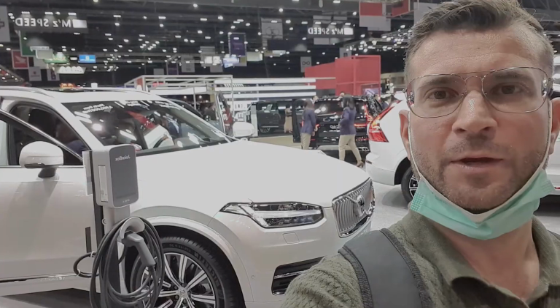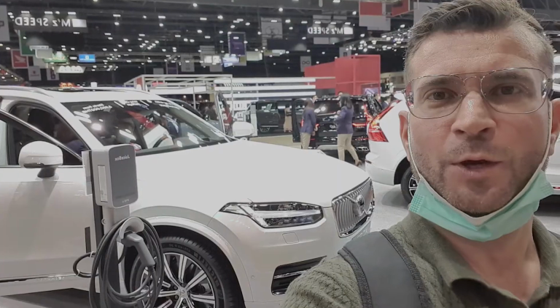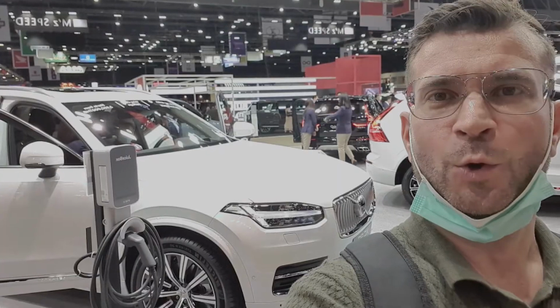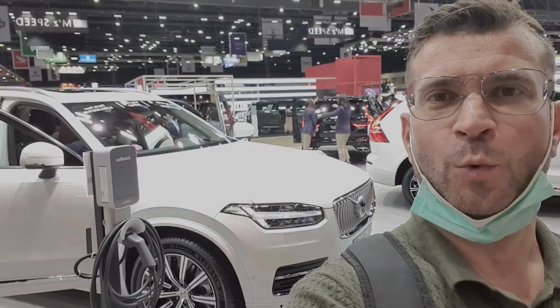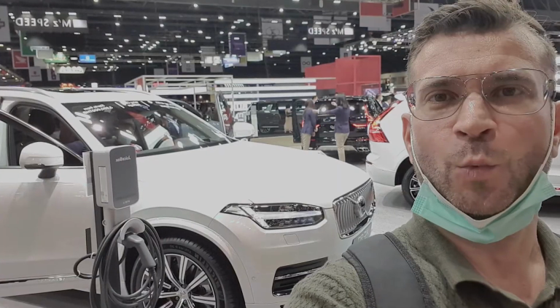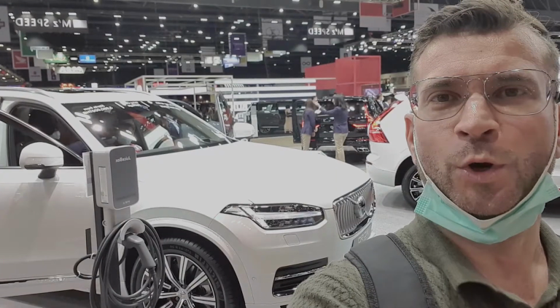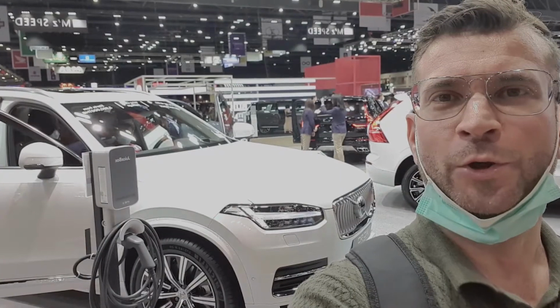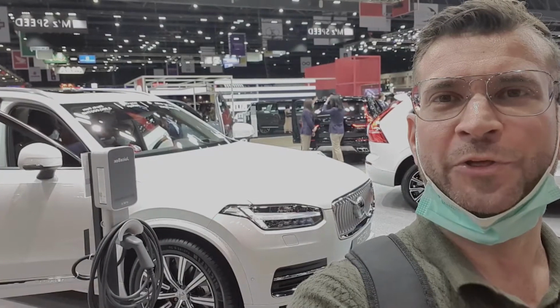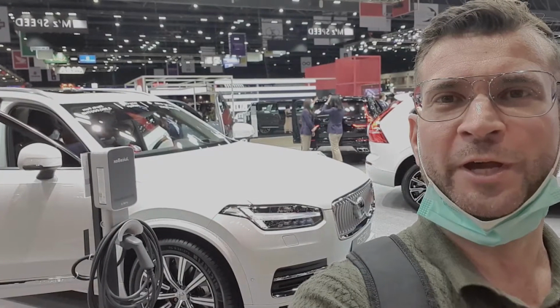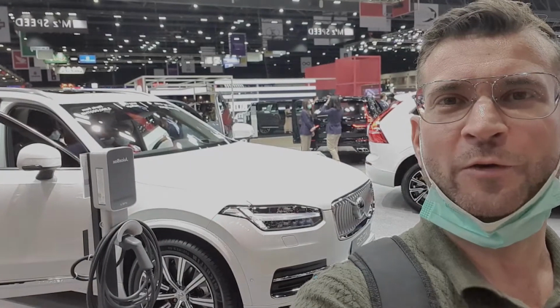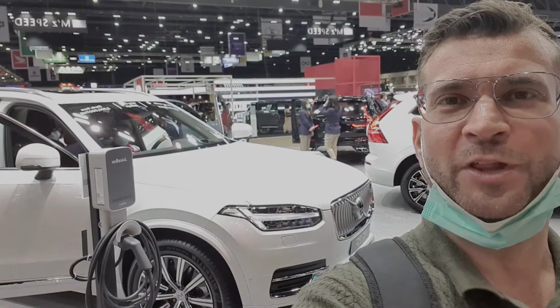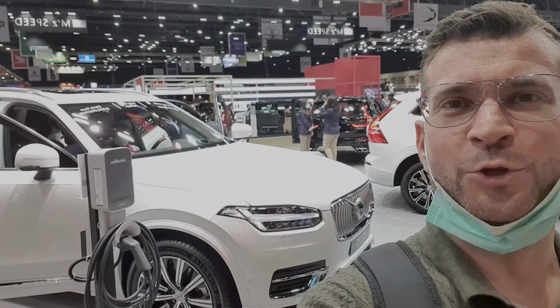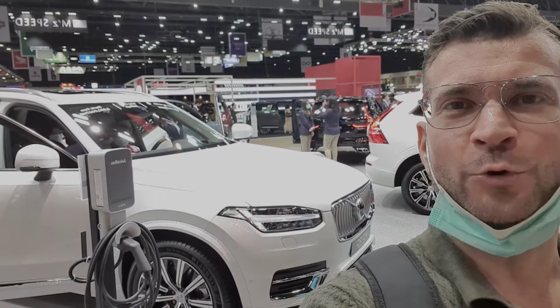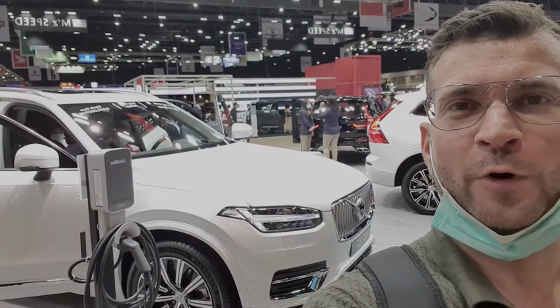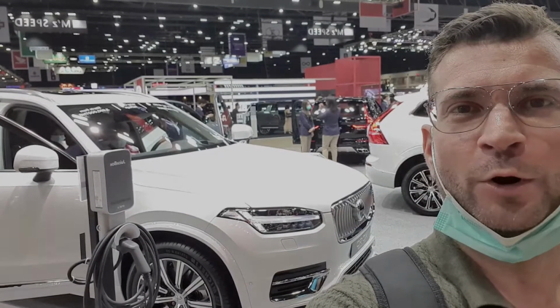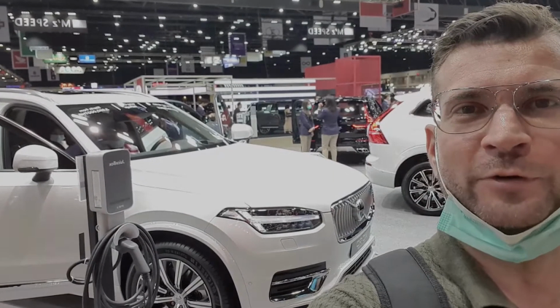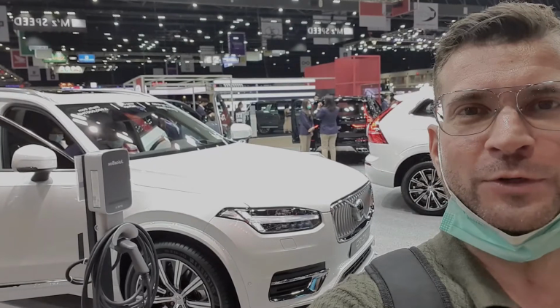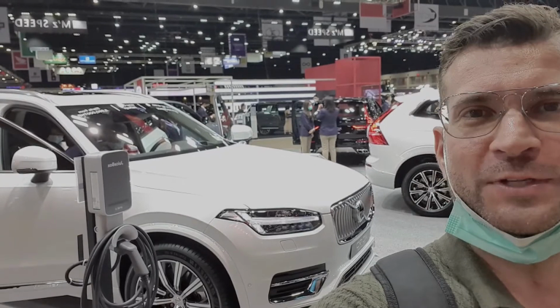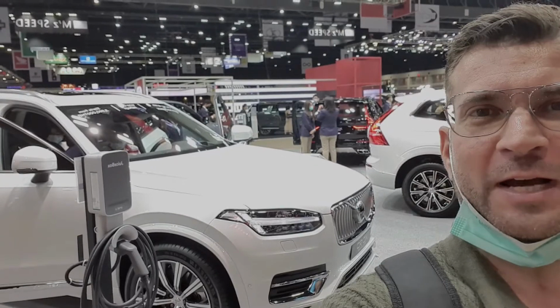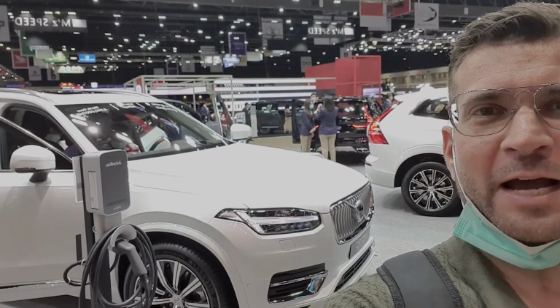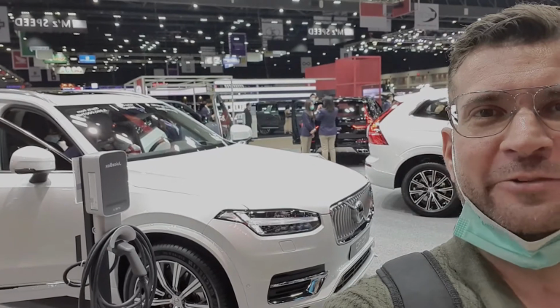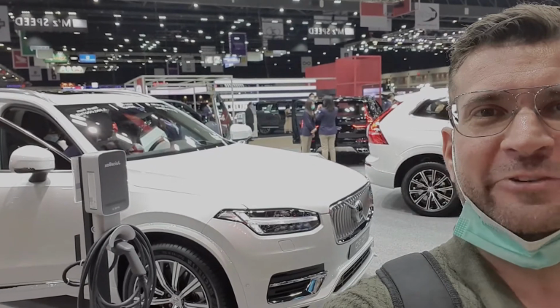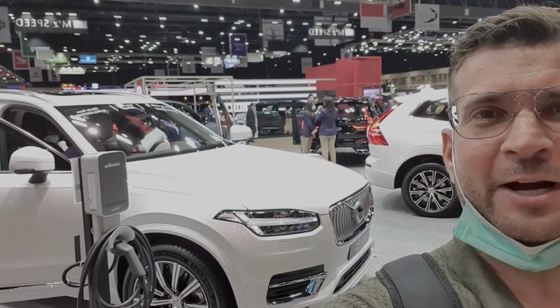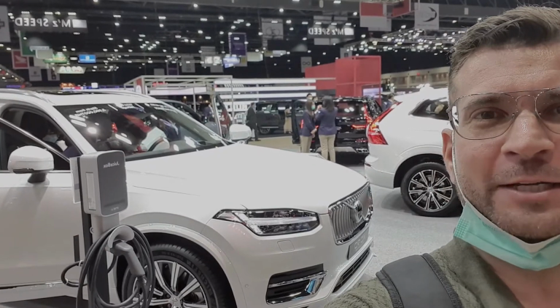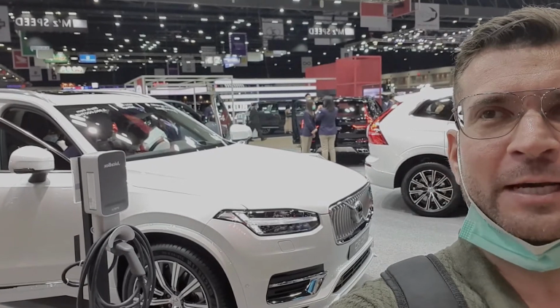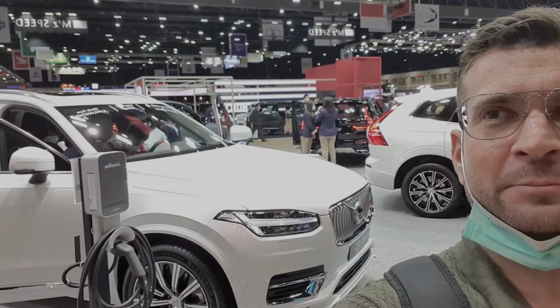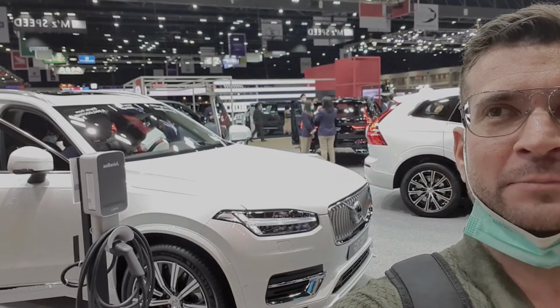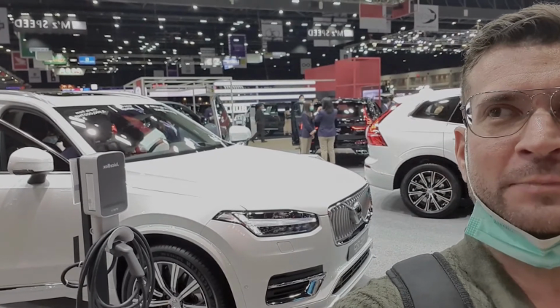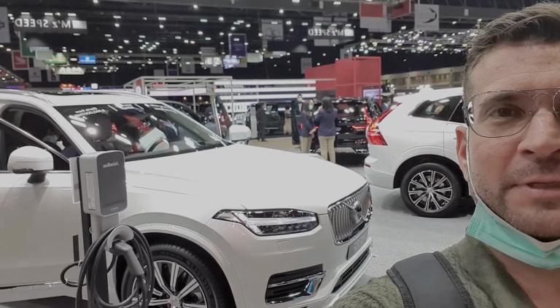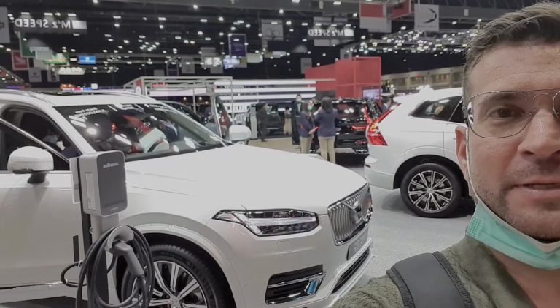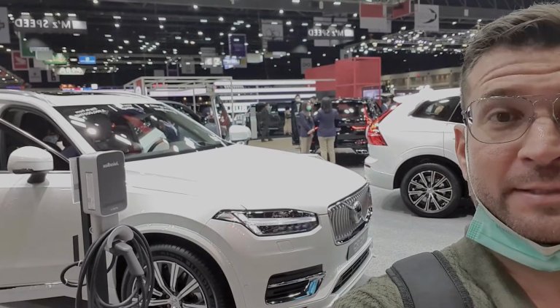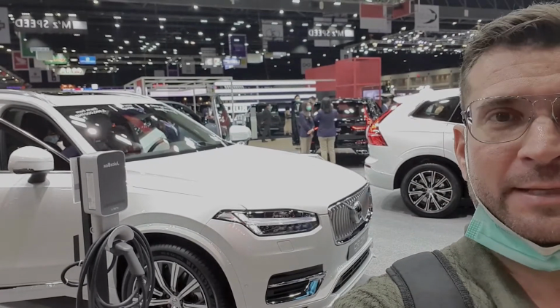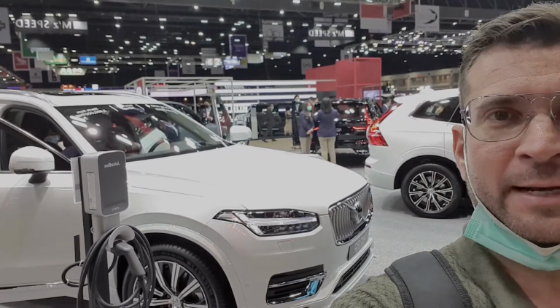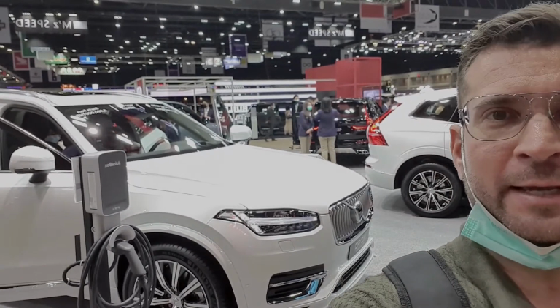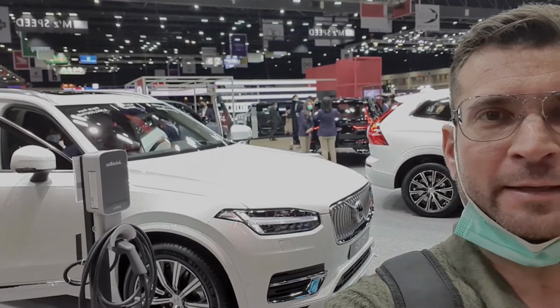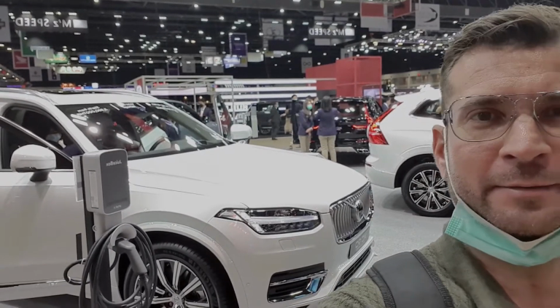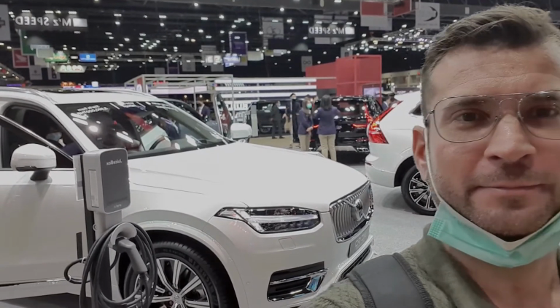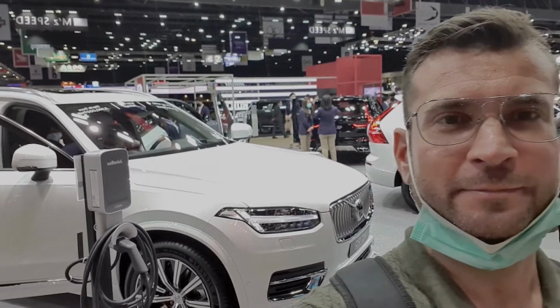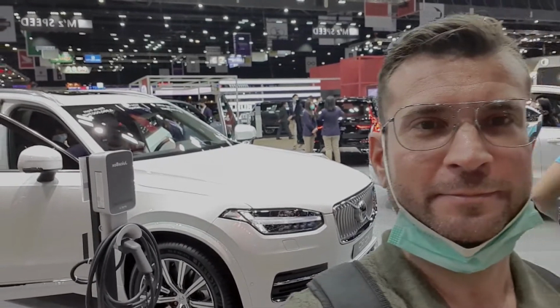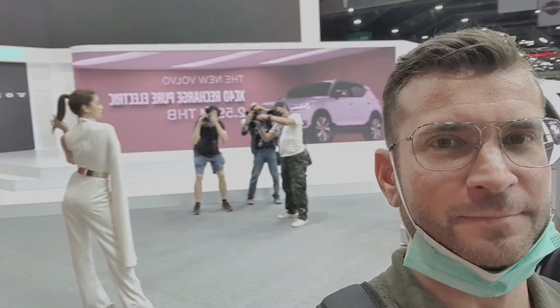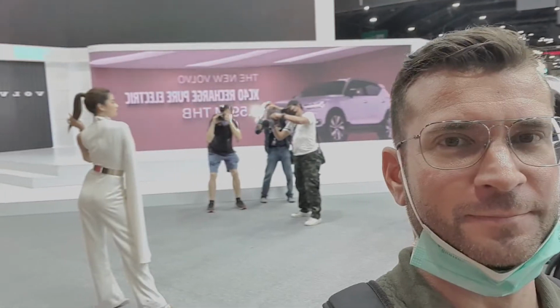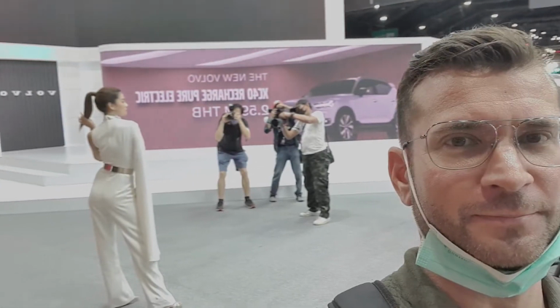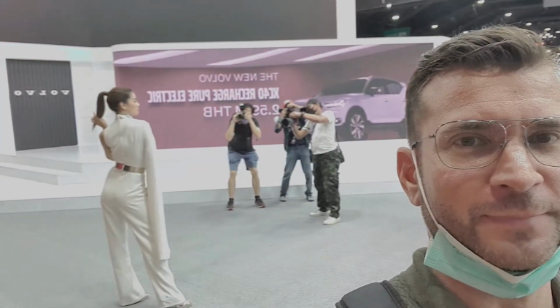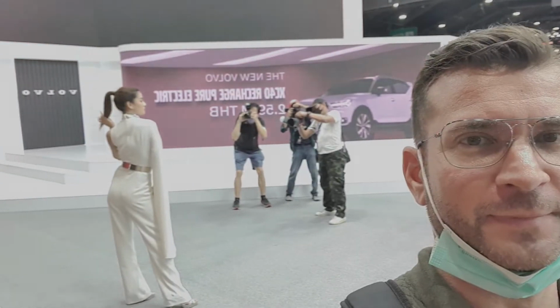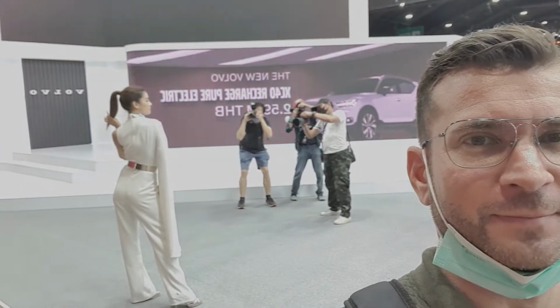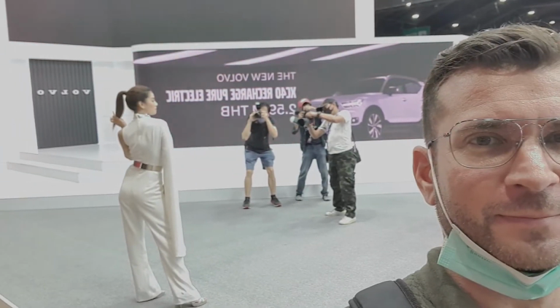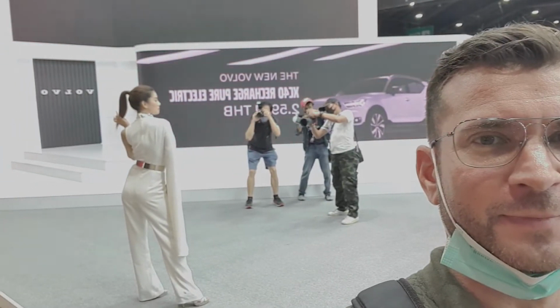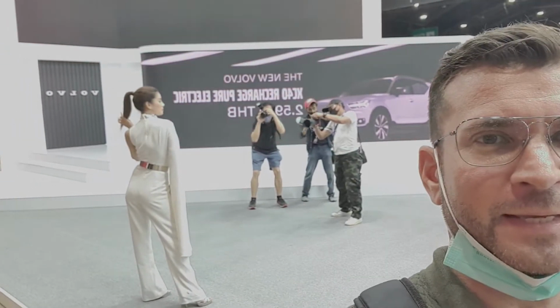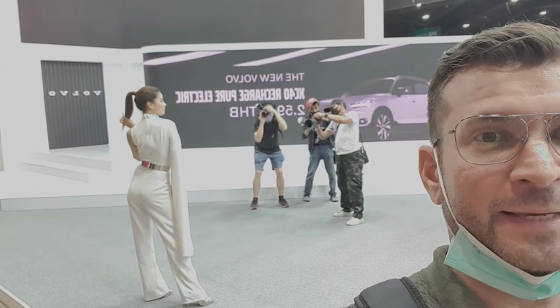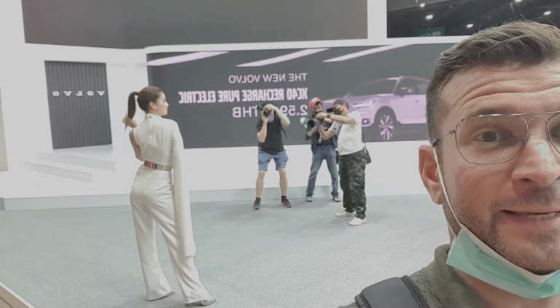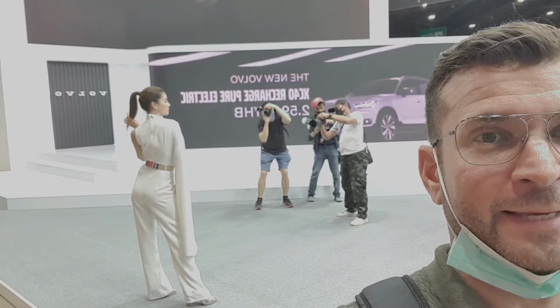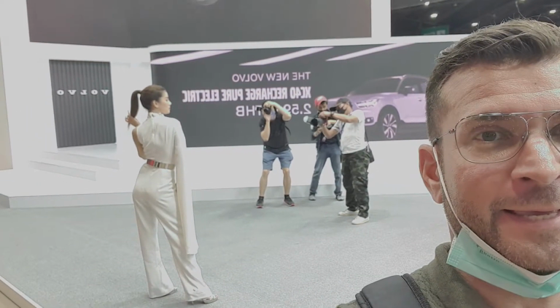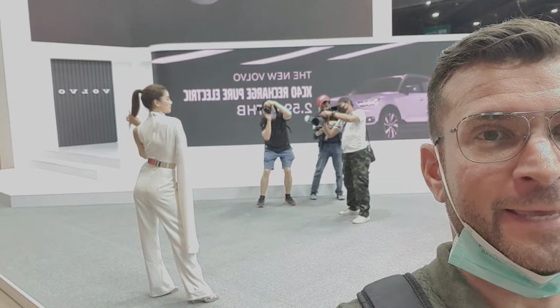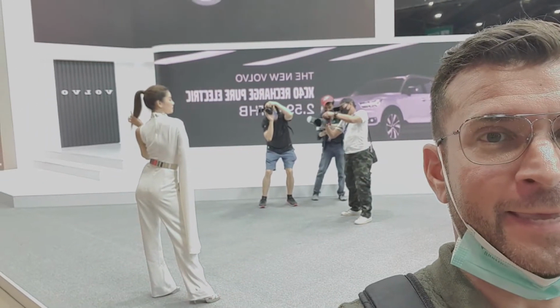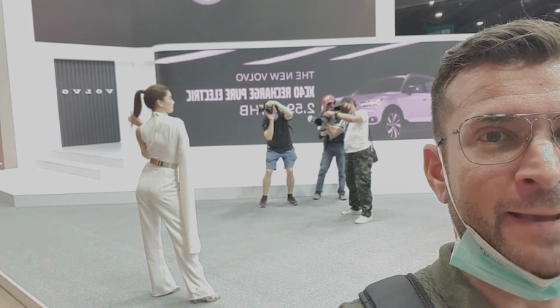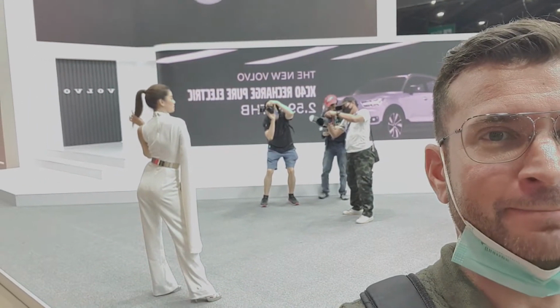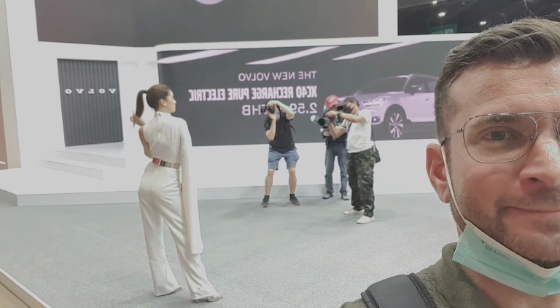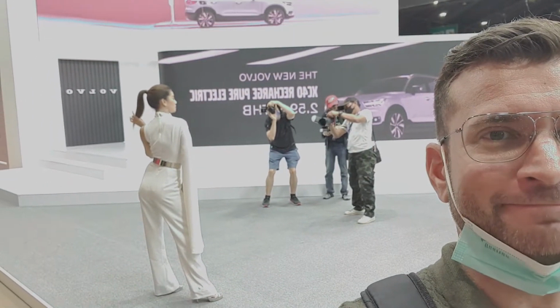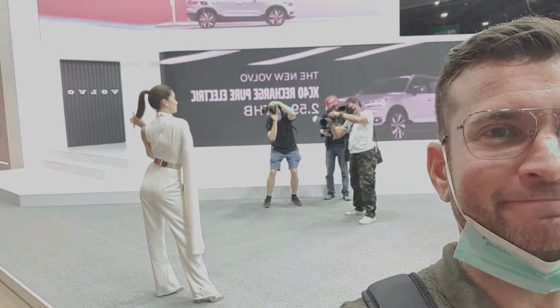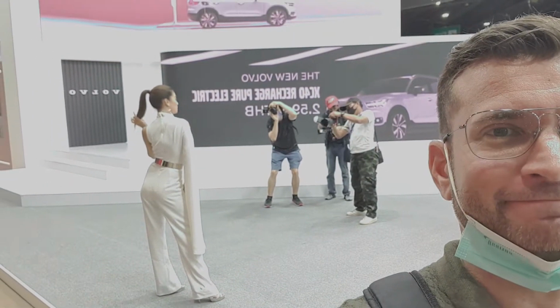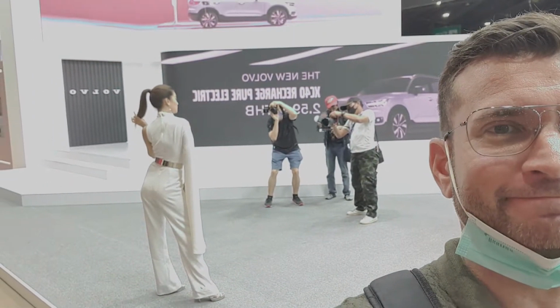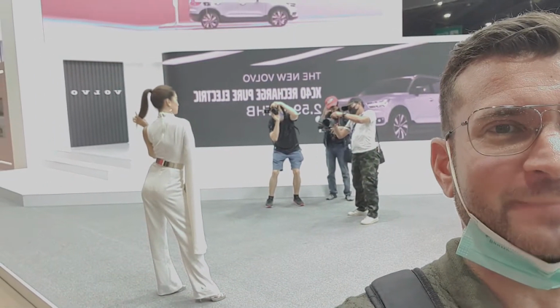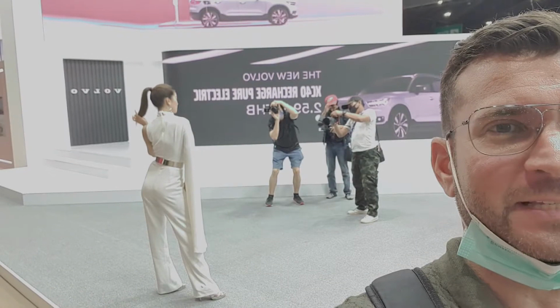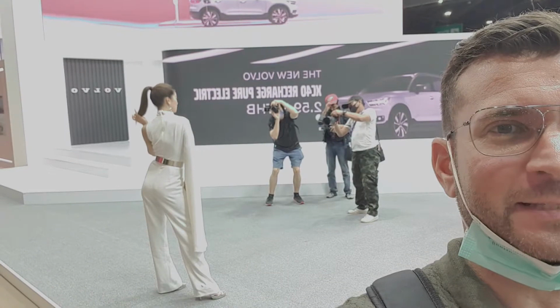What do you think of the new Volvos? I find them stunning. Yep, stunning.